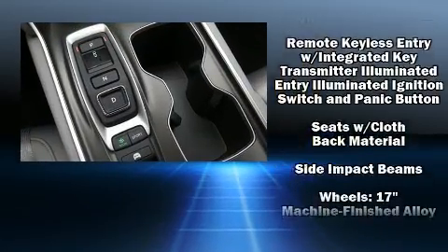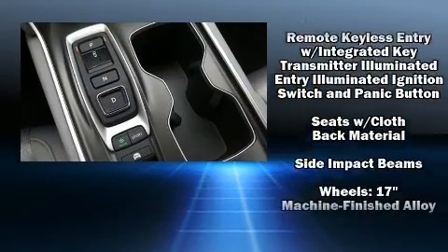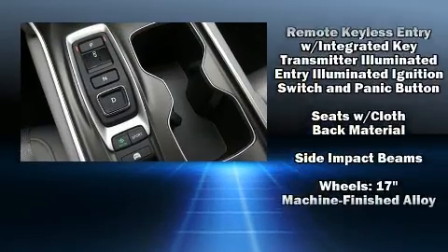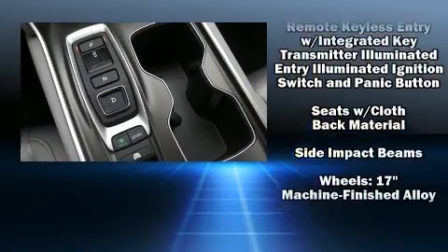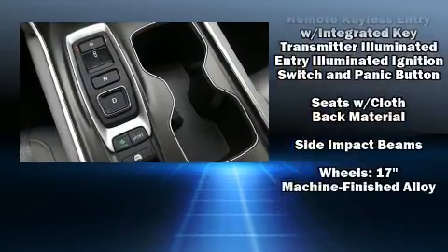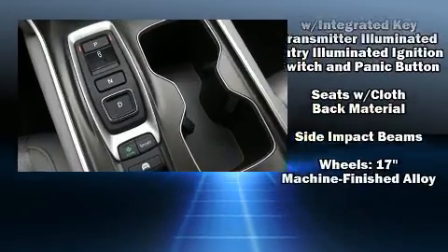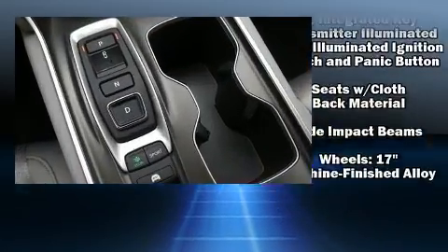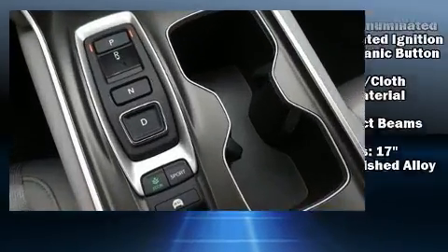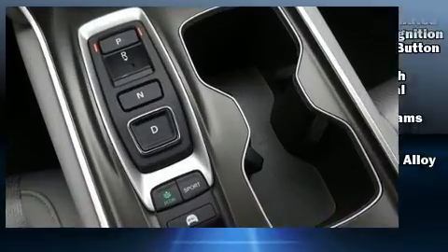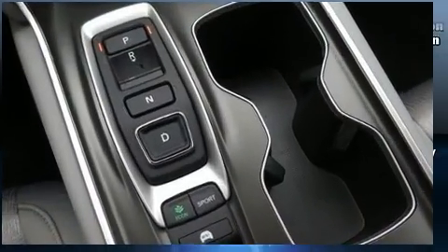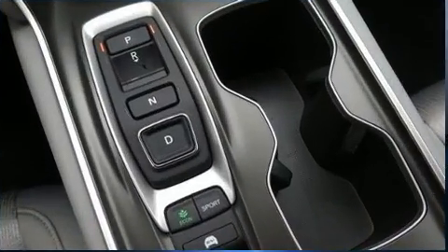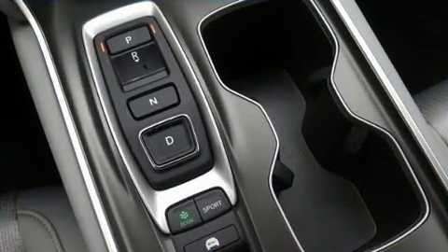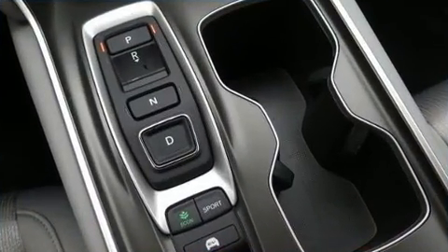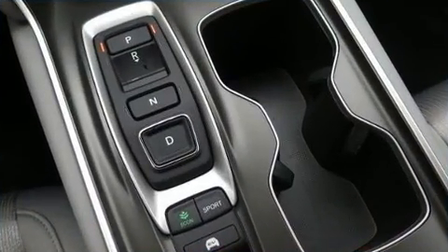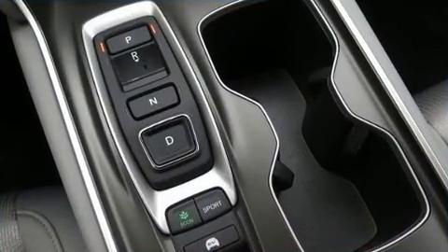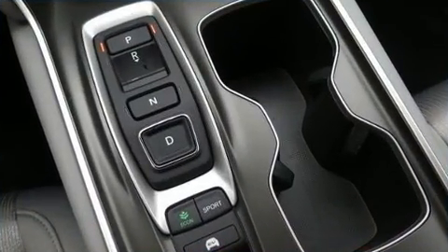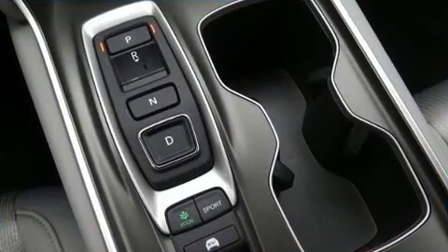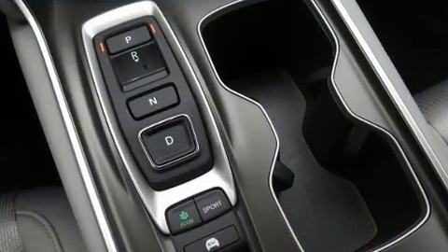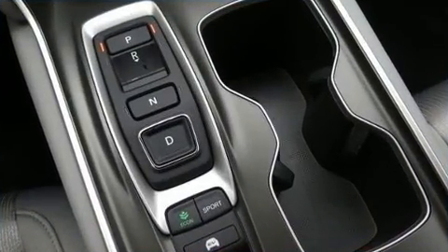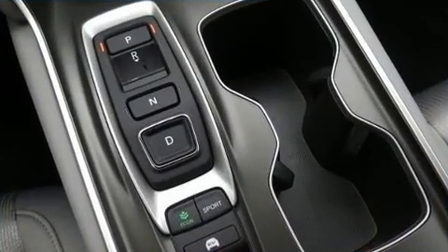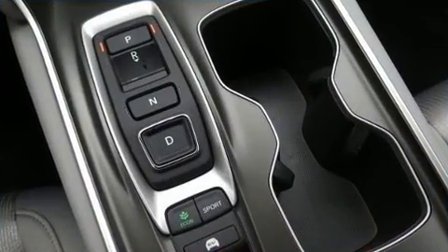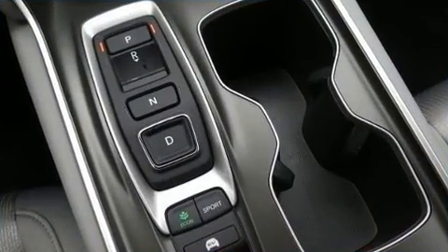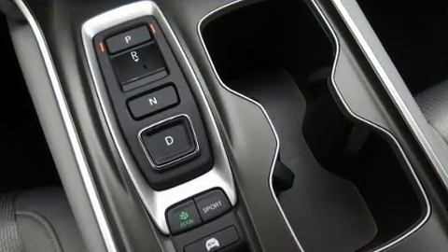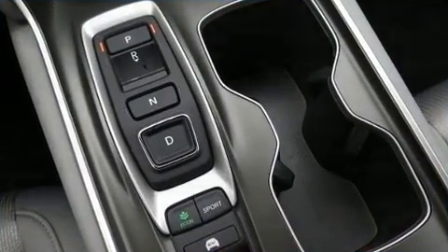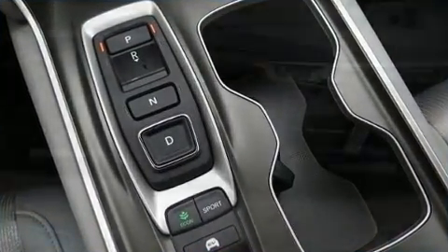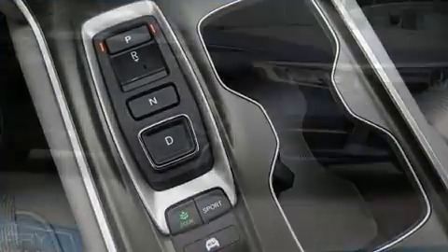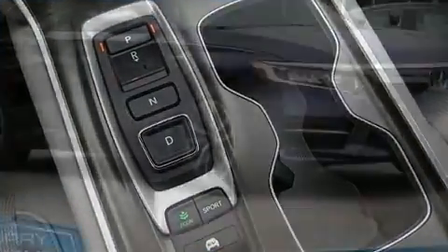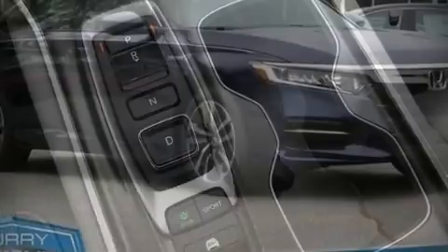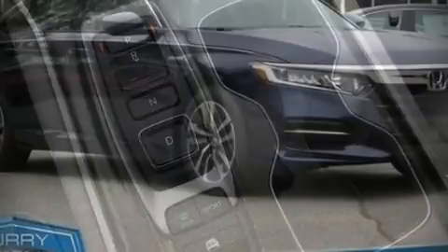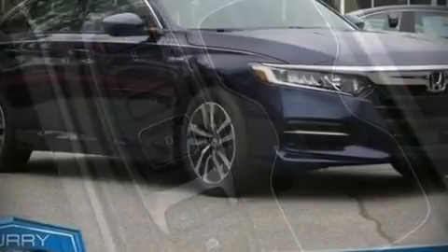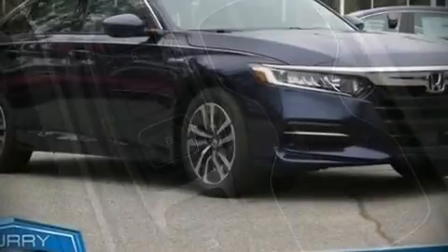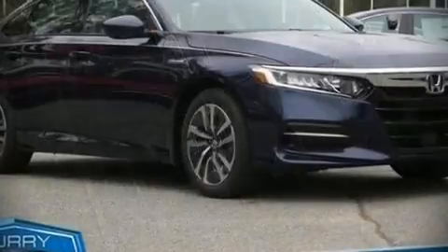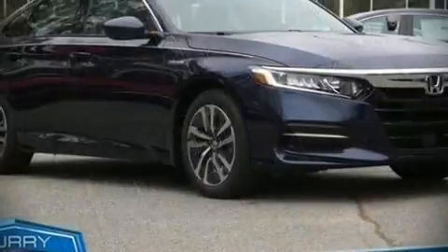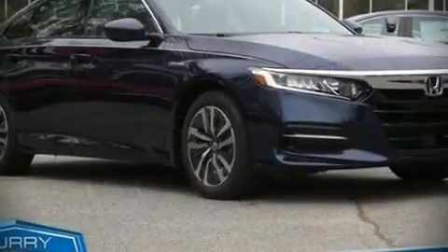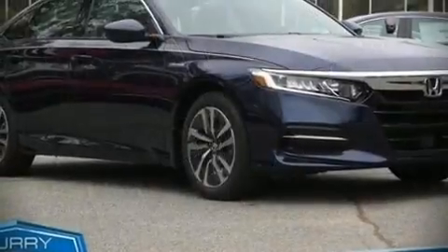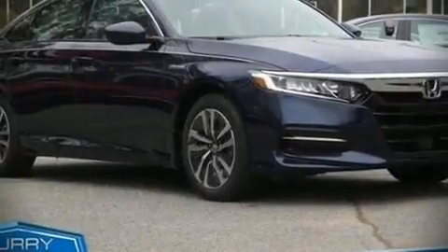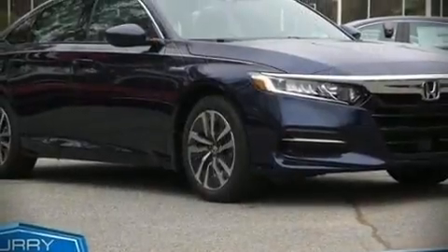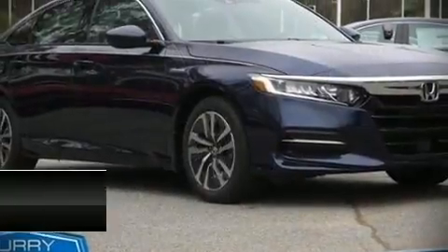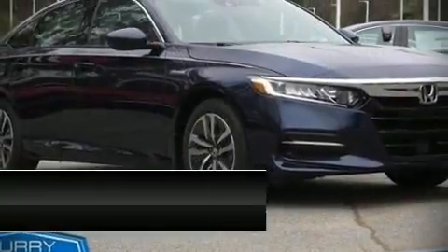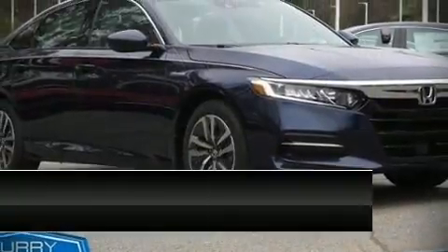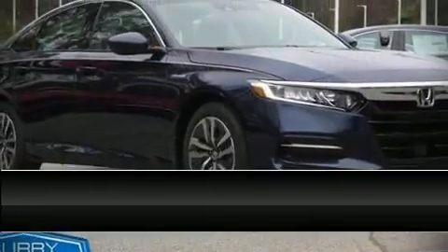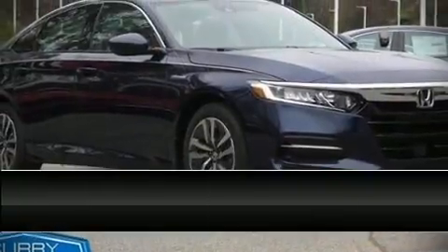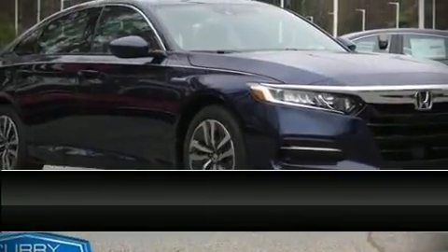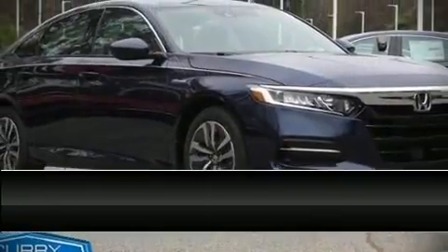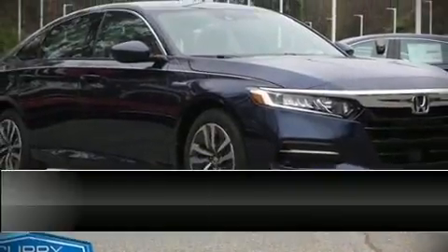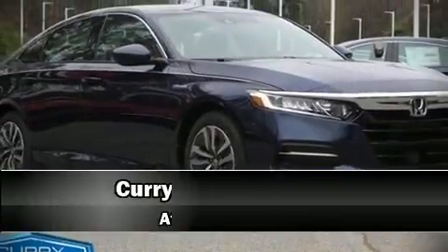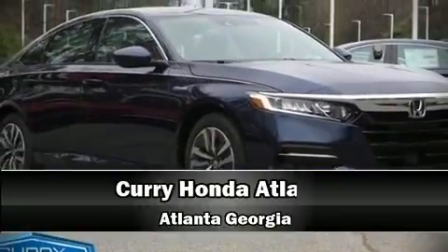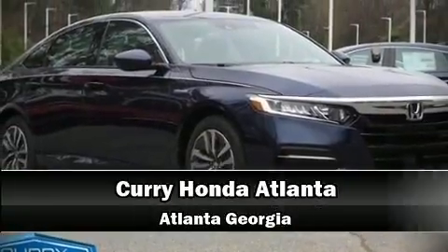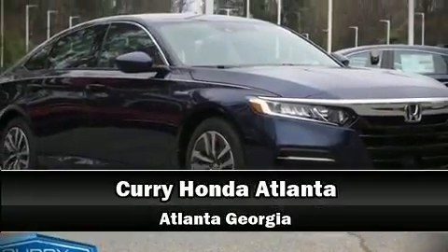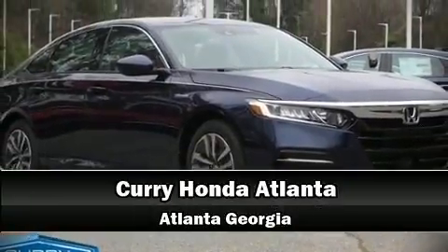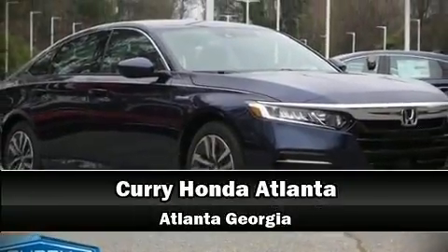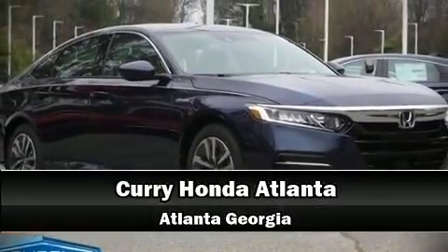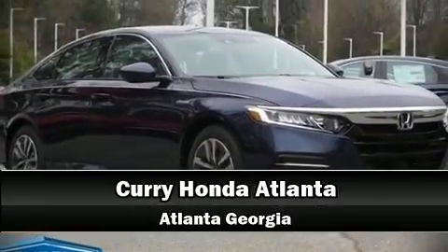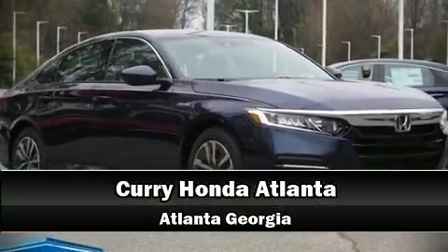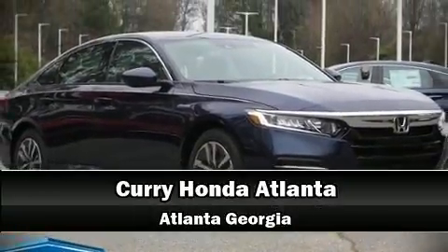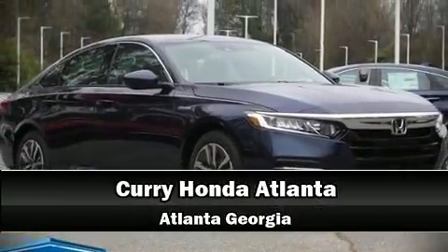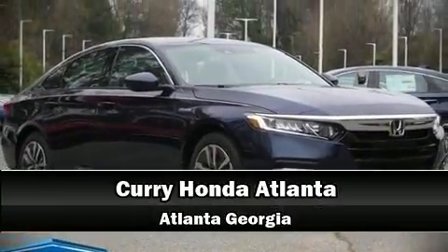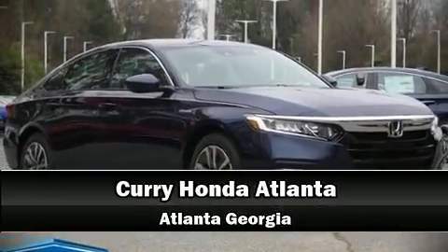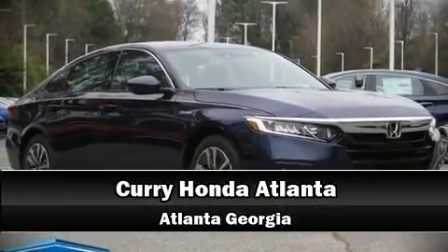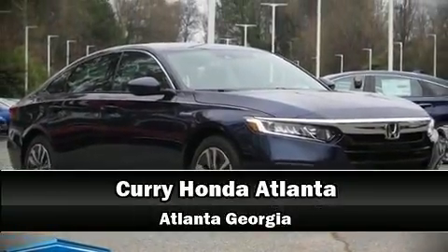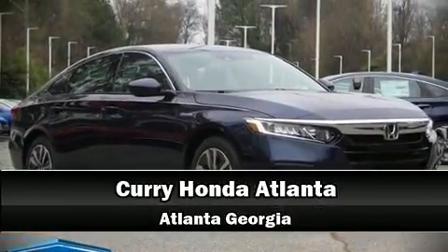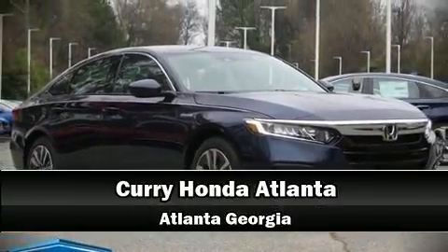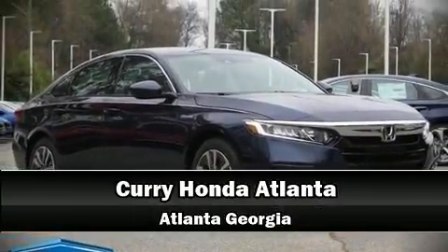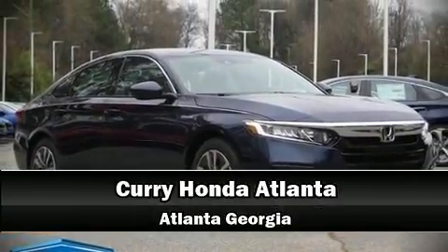Our sales reps are knowledgeable and professional. Stop by our dealership or give us a call for more information, in Pennsylvania.